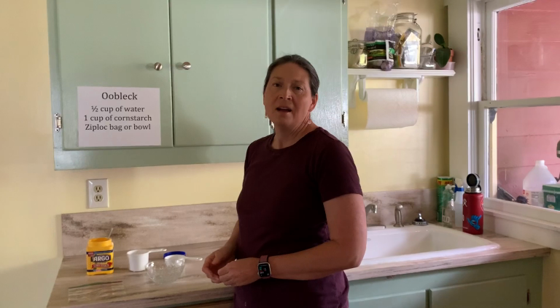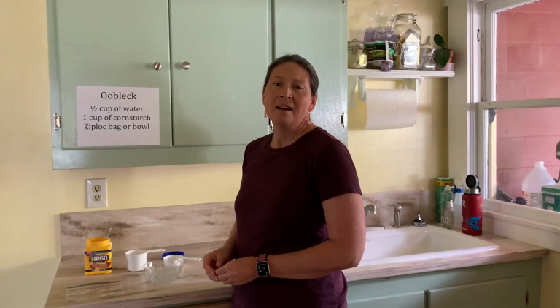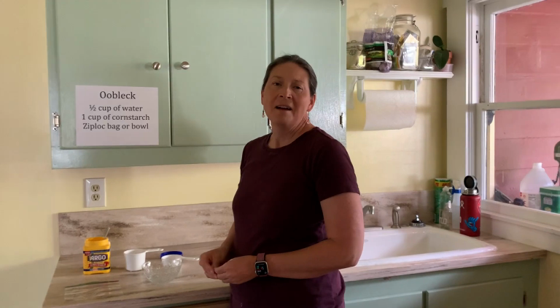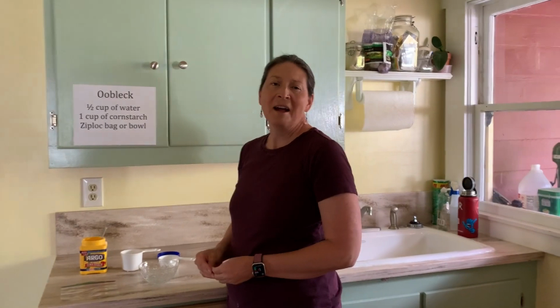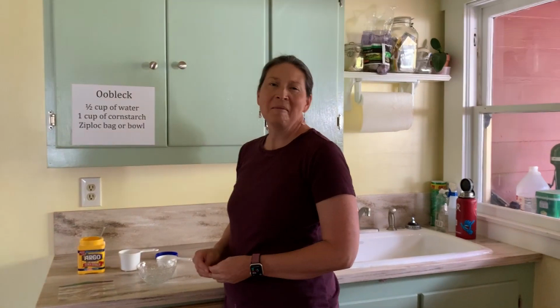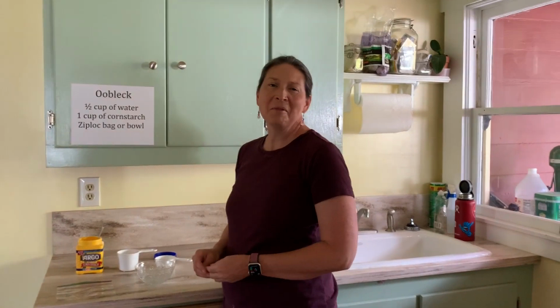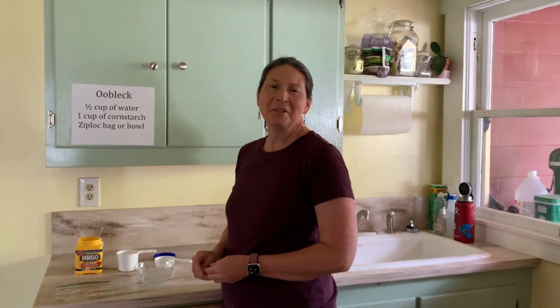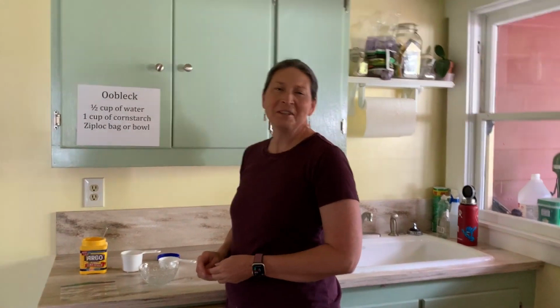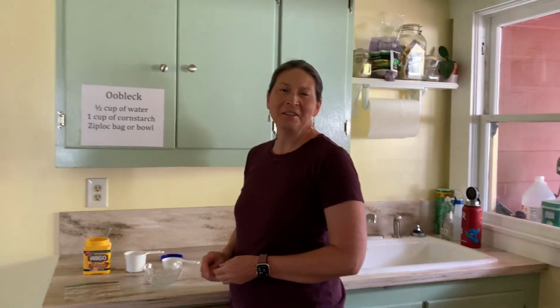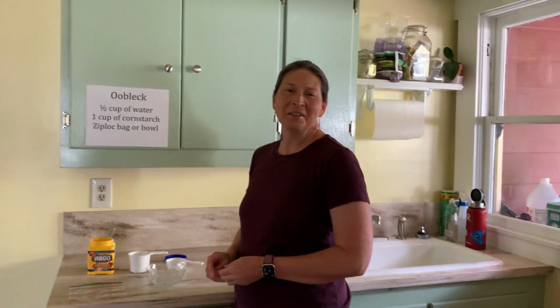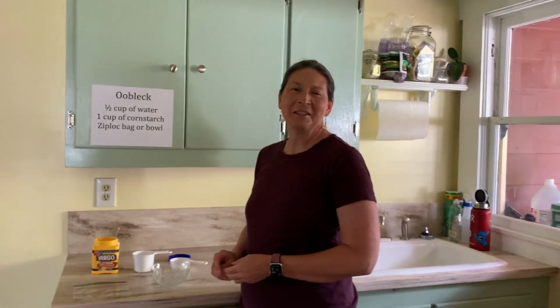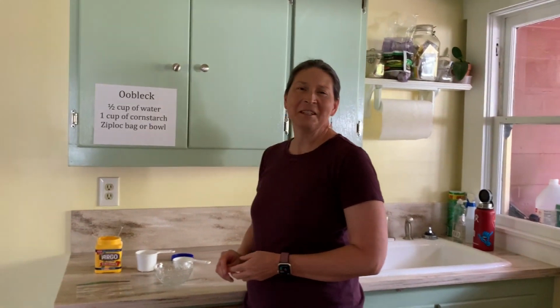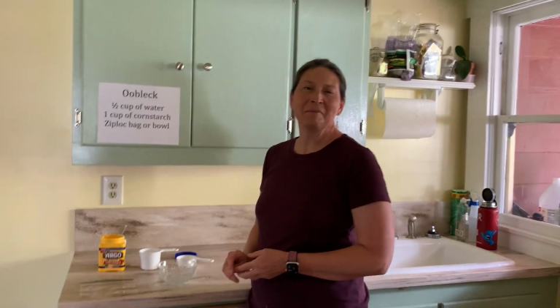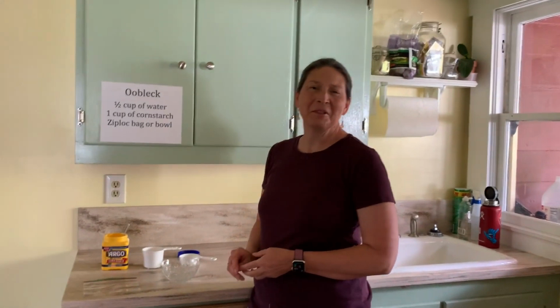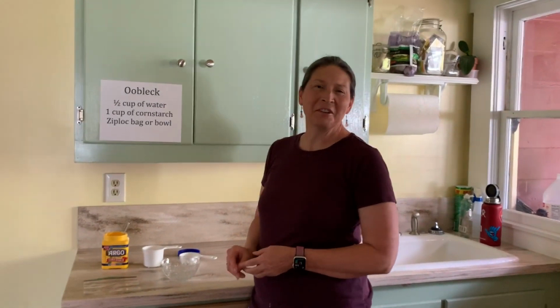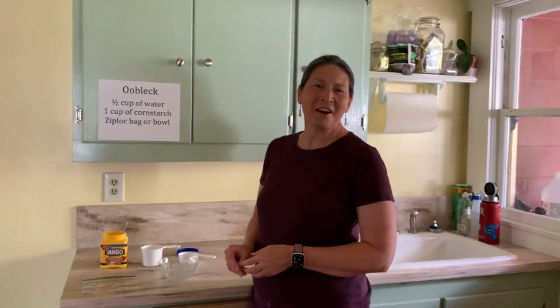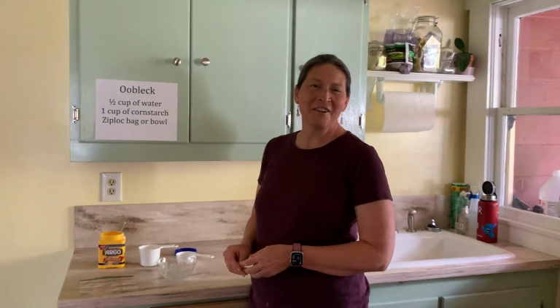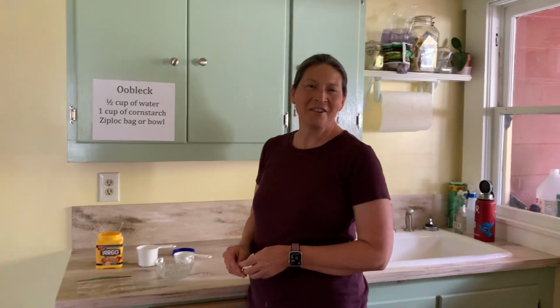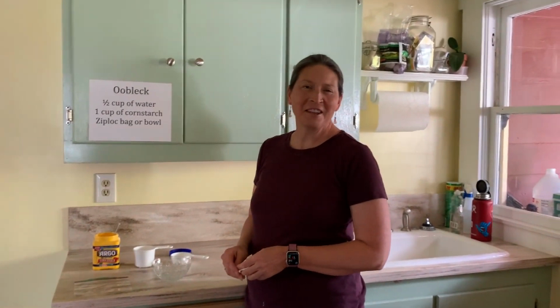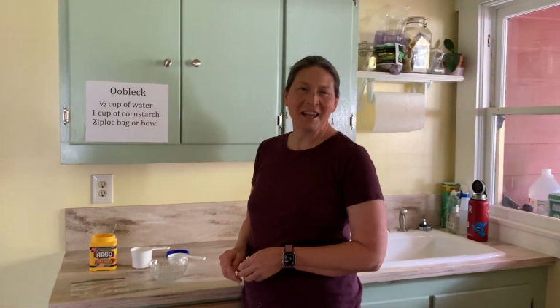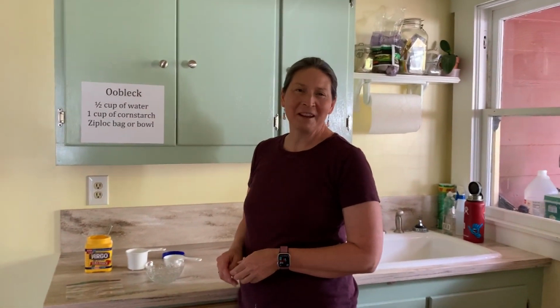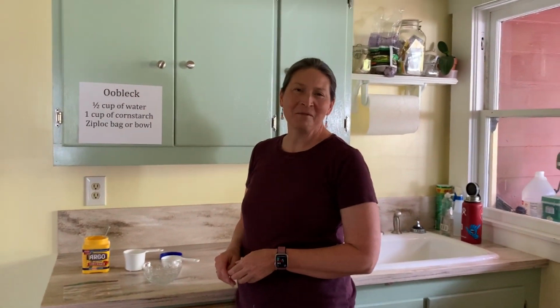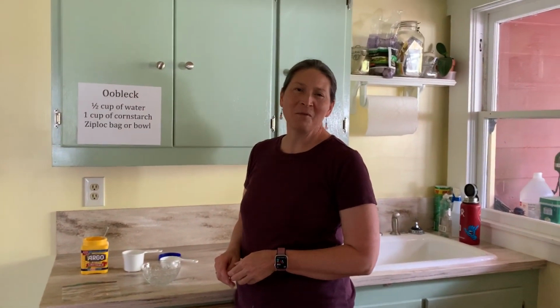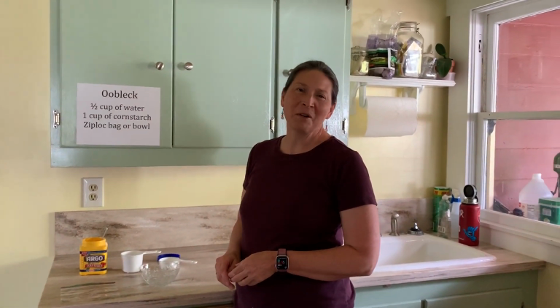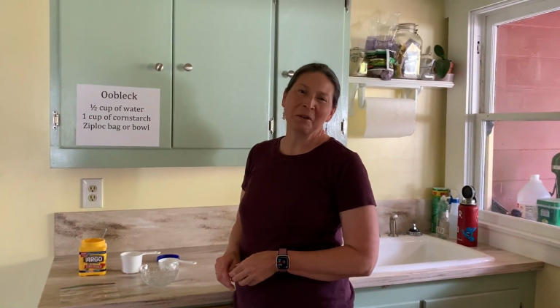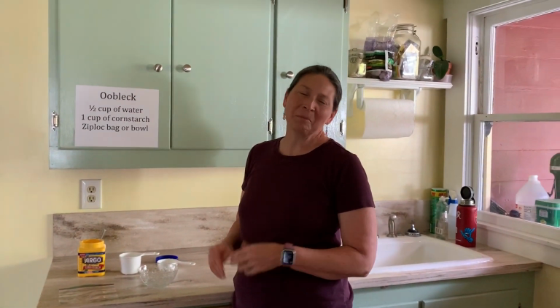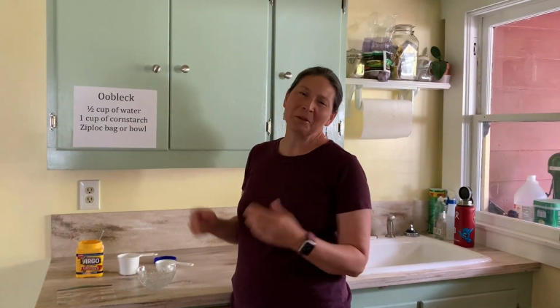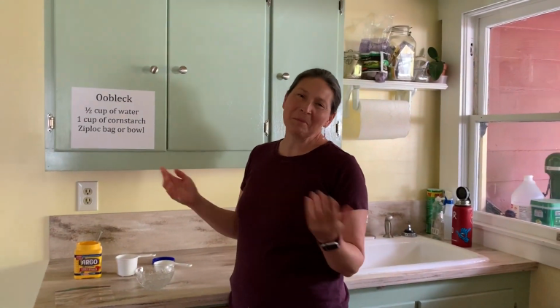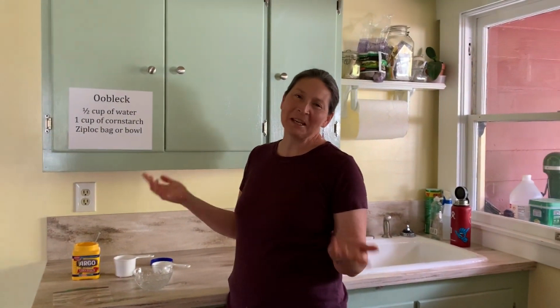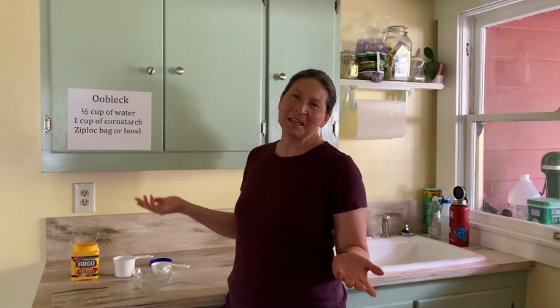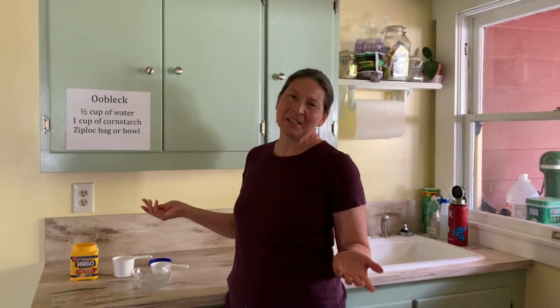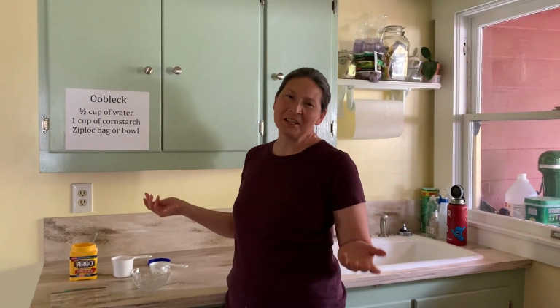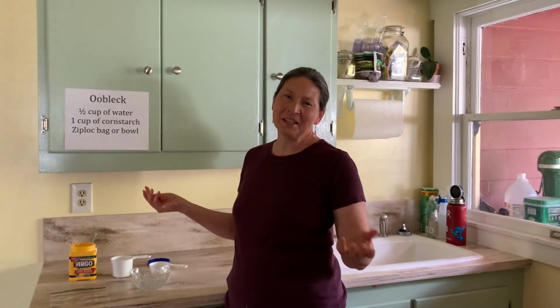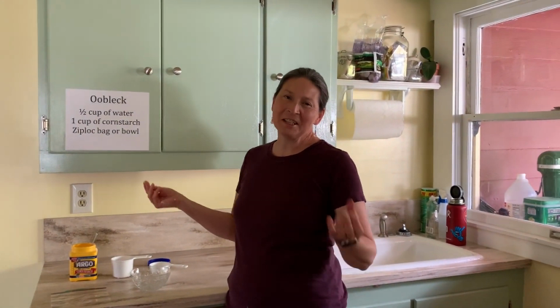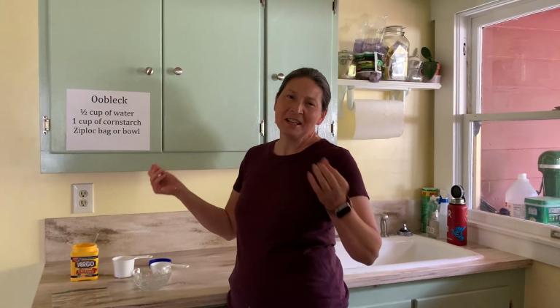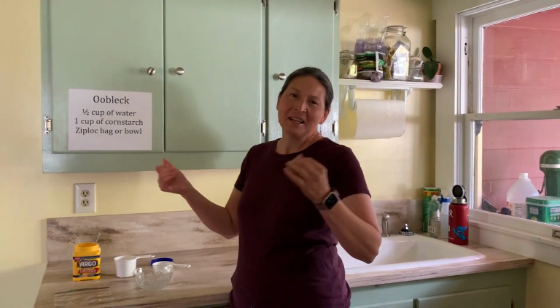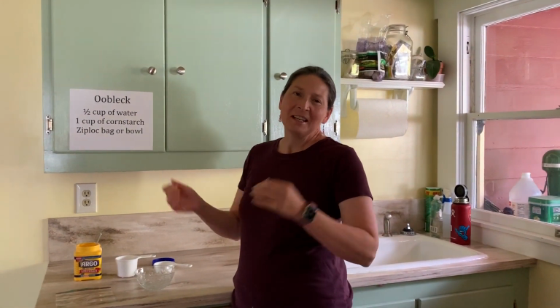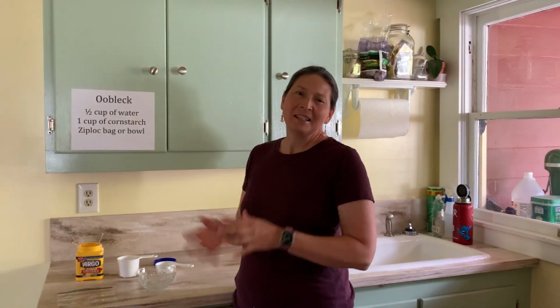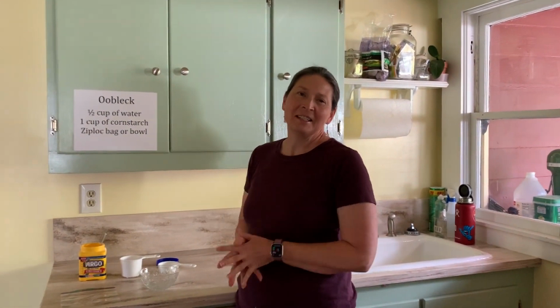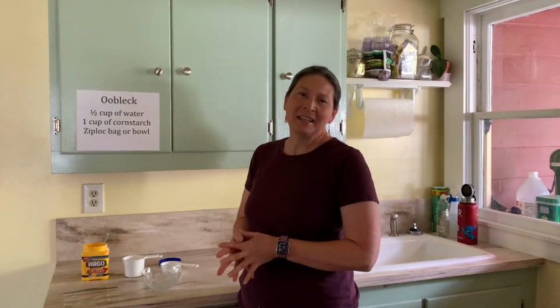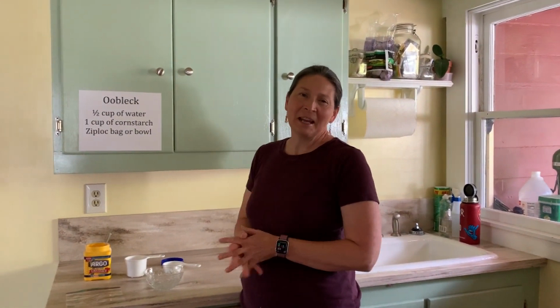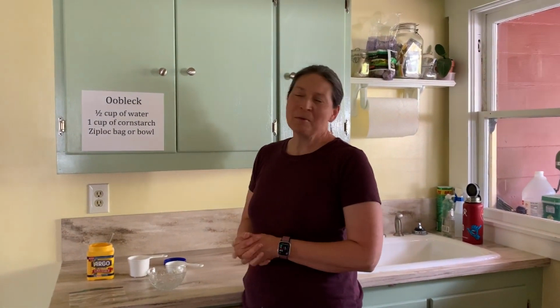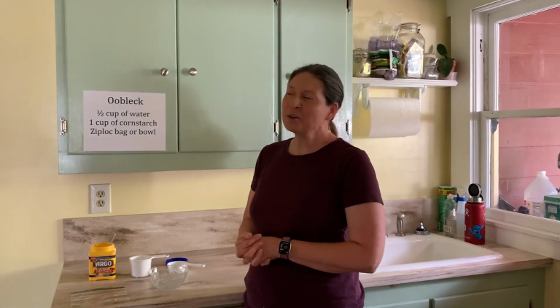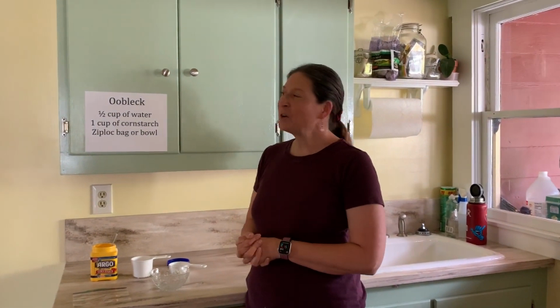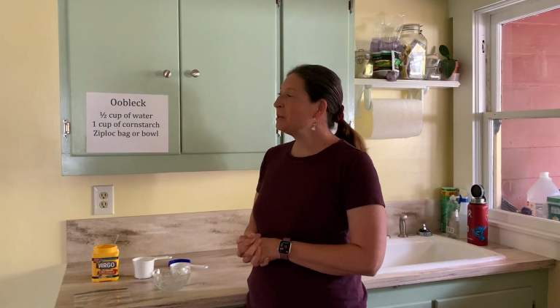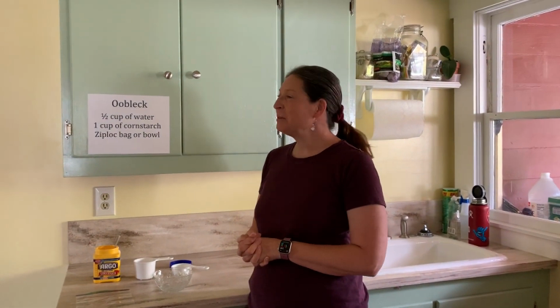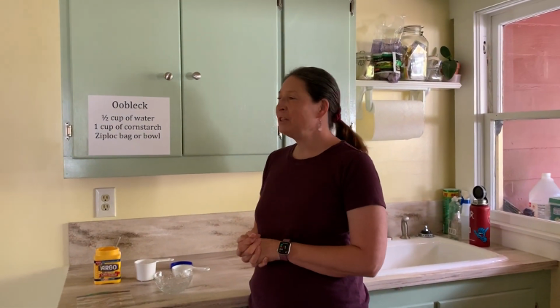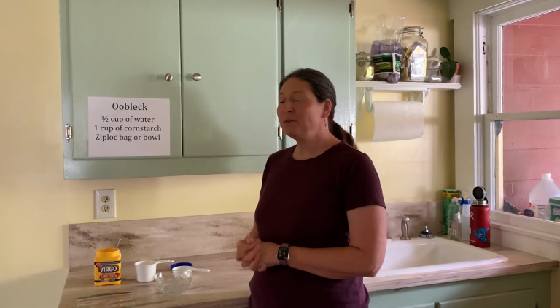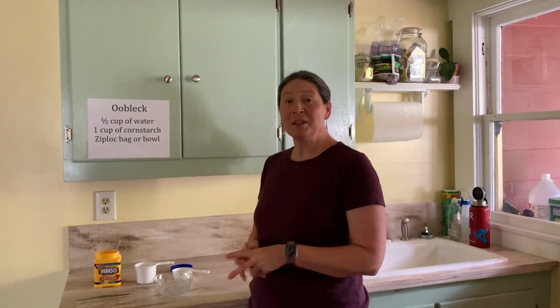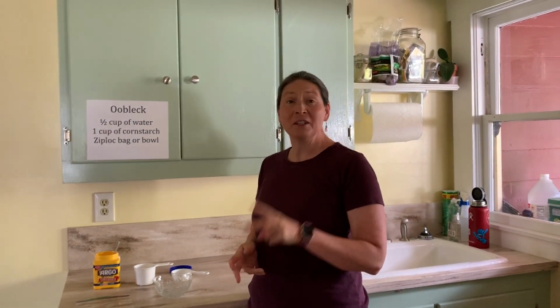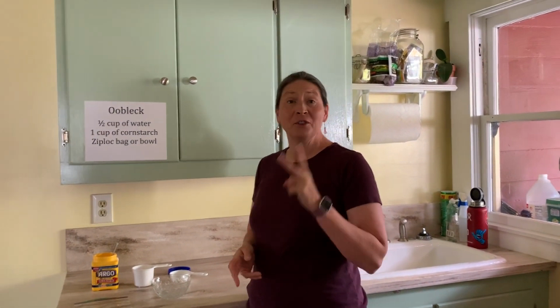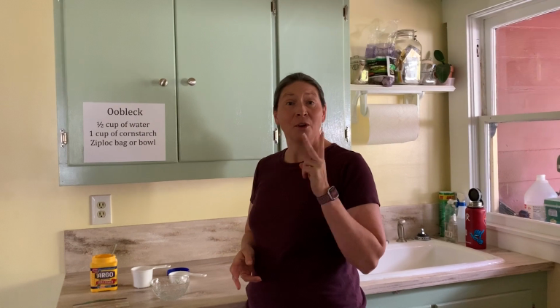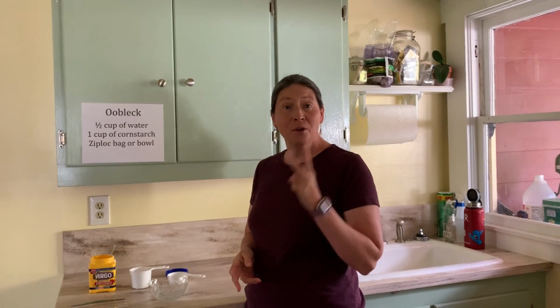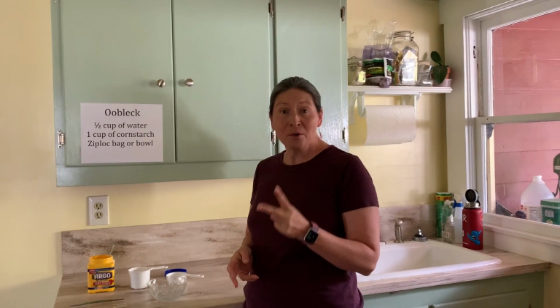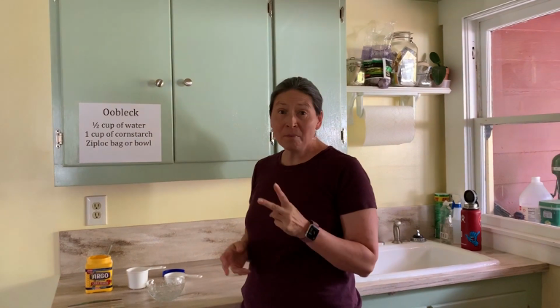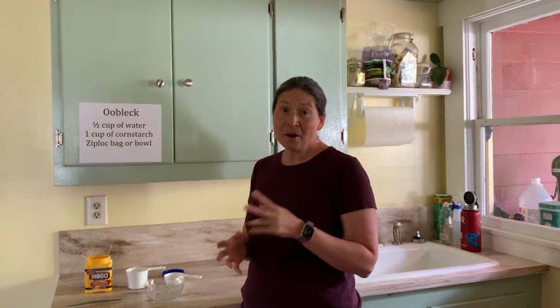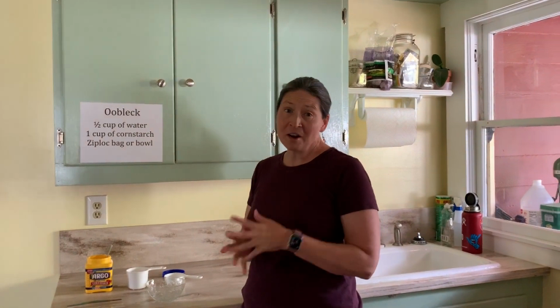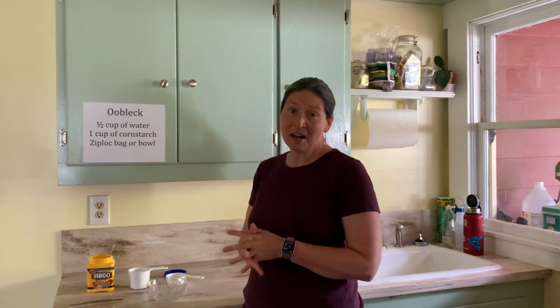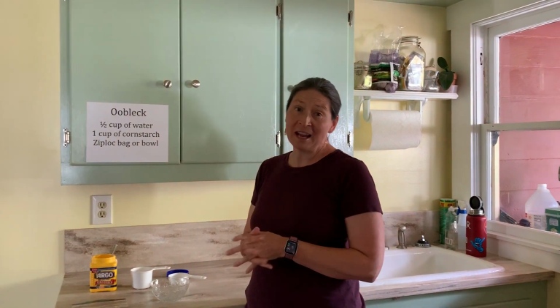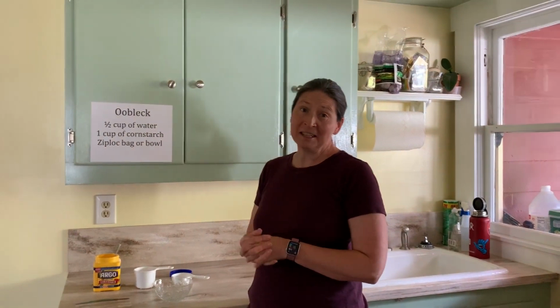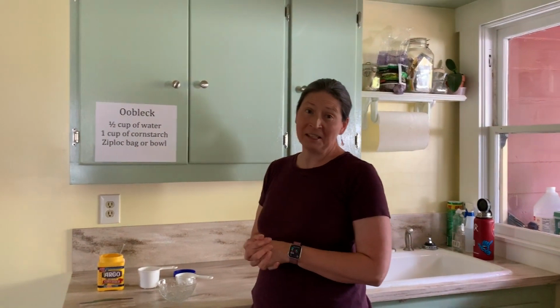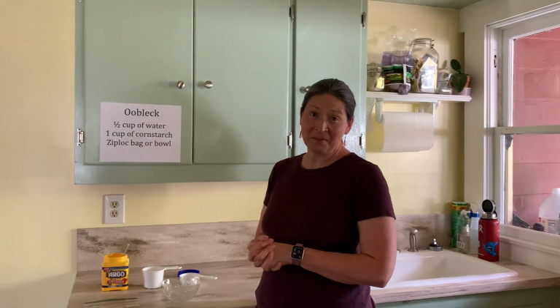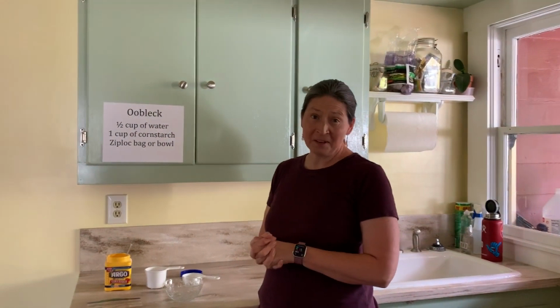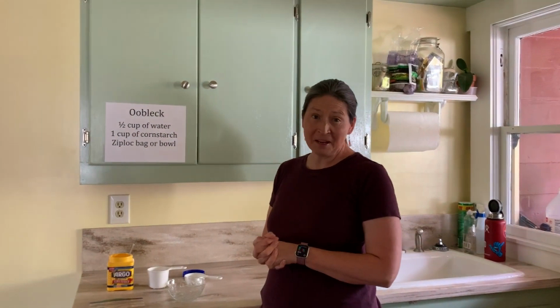Hi boys and girls, it's Ms. Gardner again. Welcome to my kitchen. Today we're going to be doing a two-part activity.